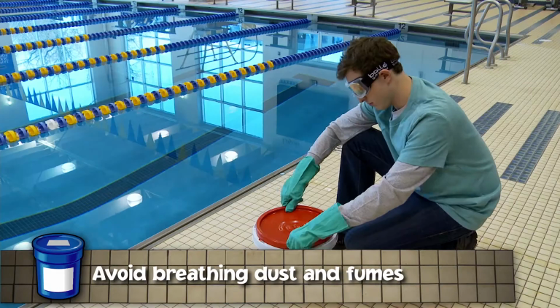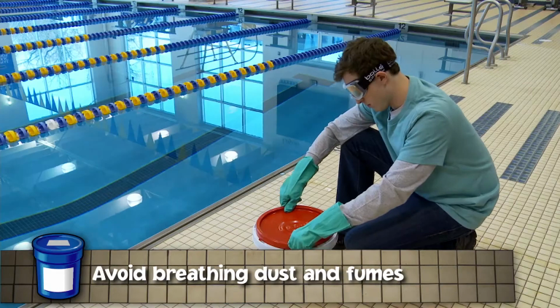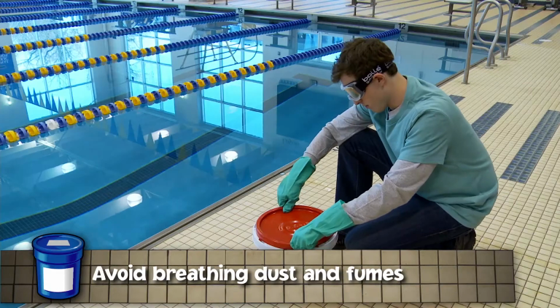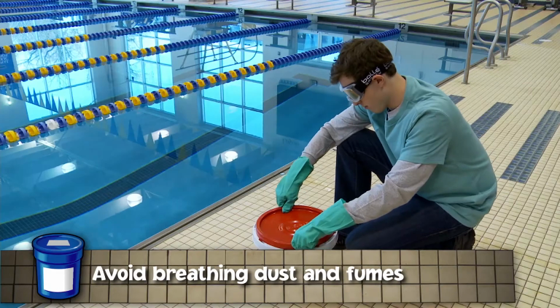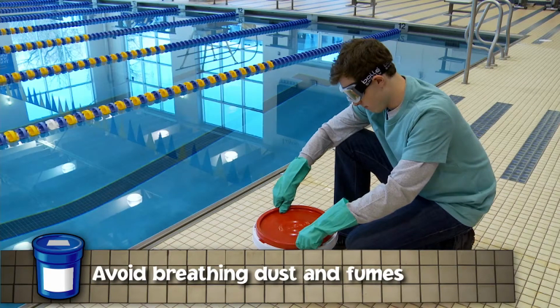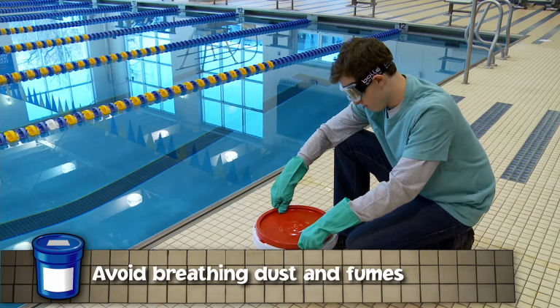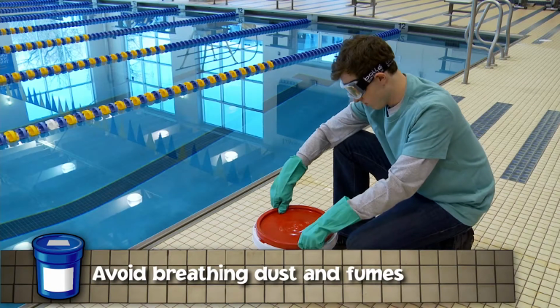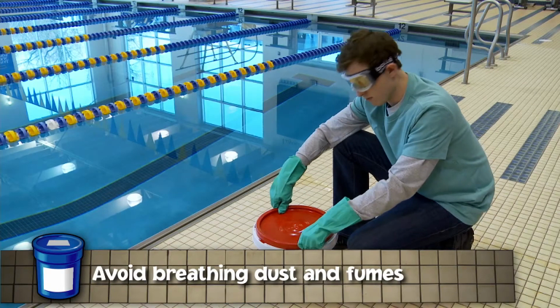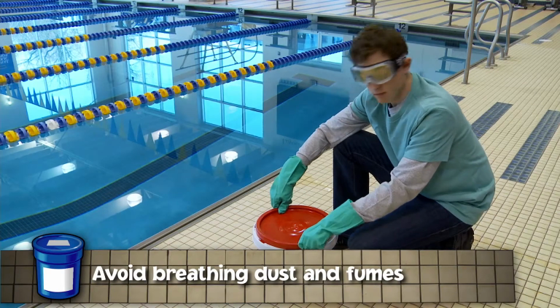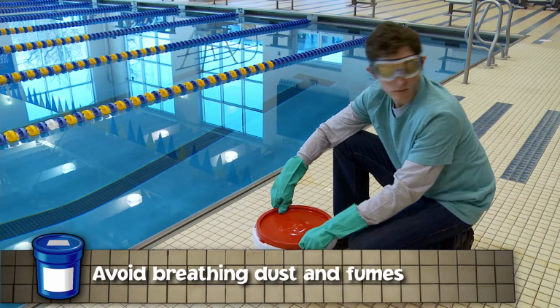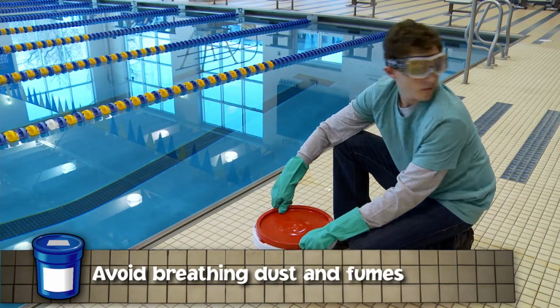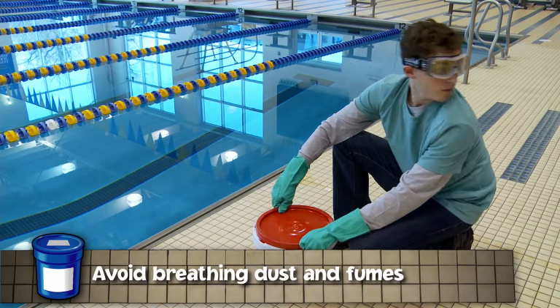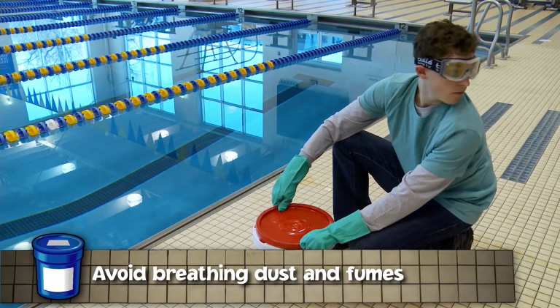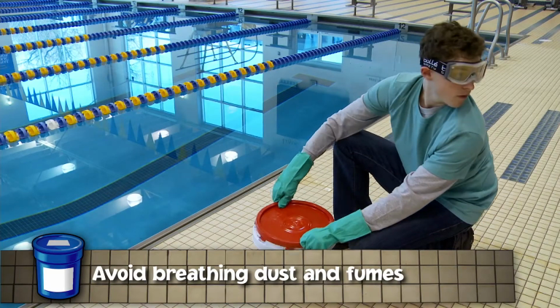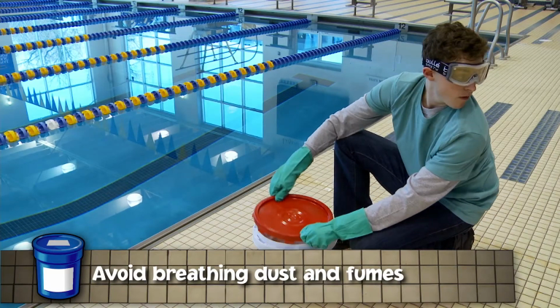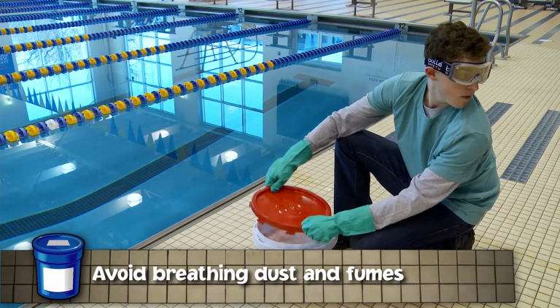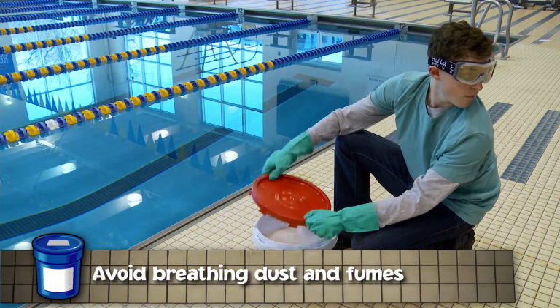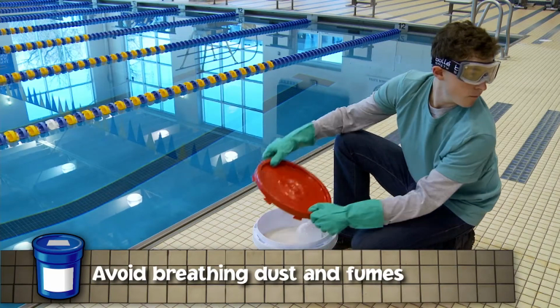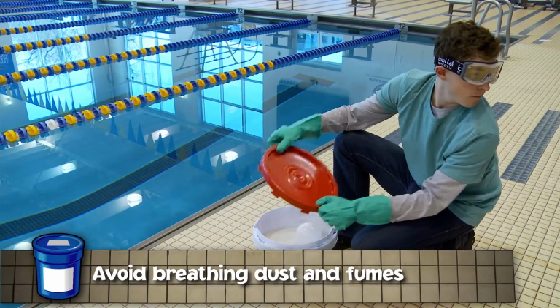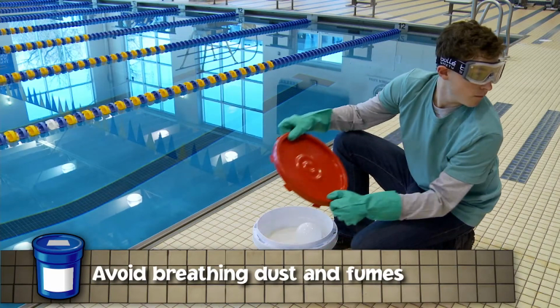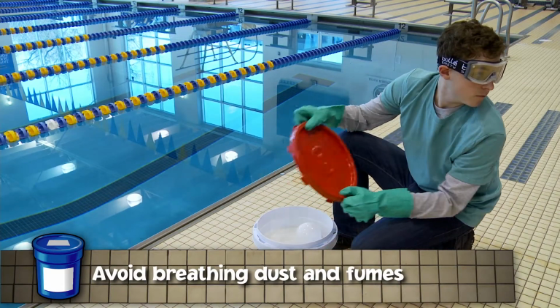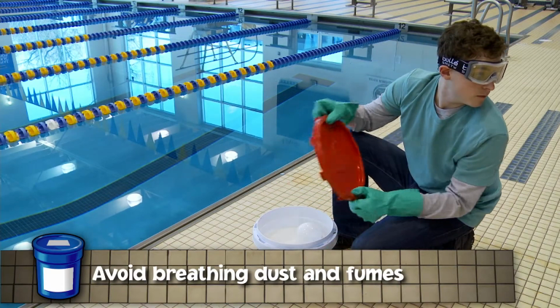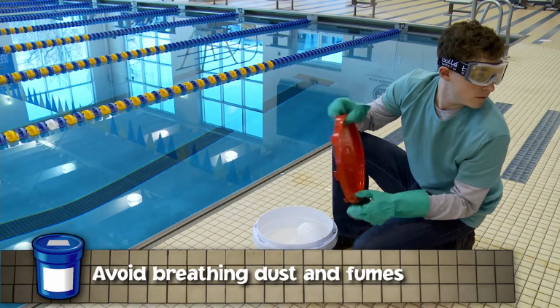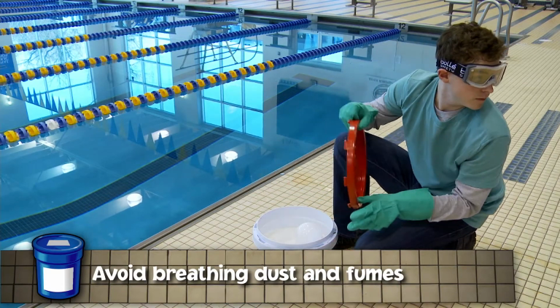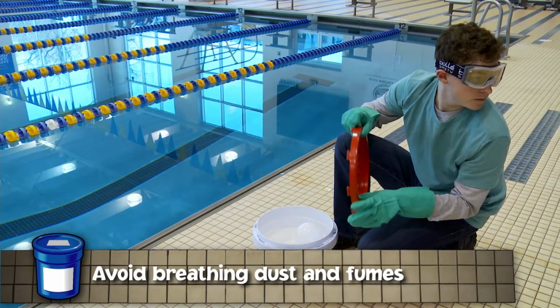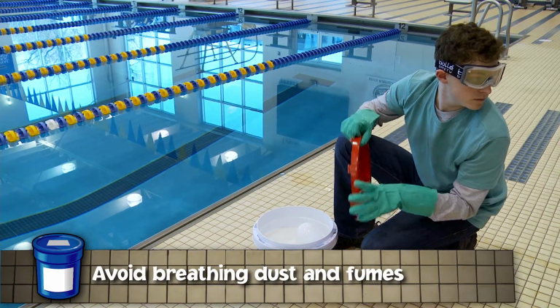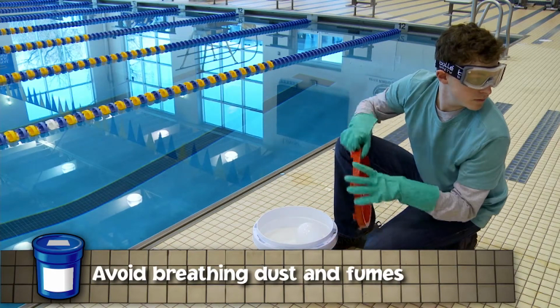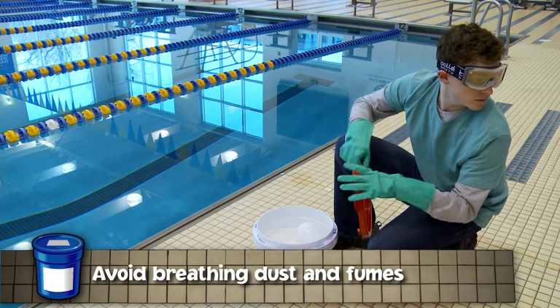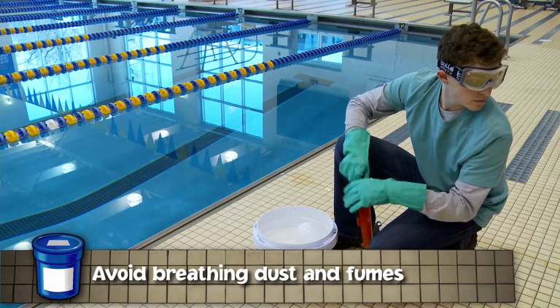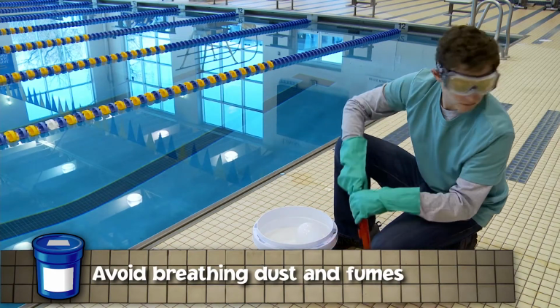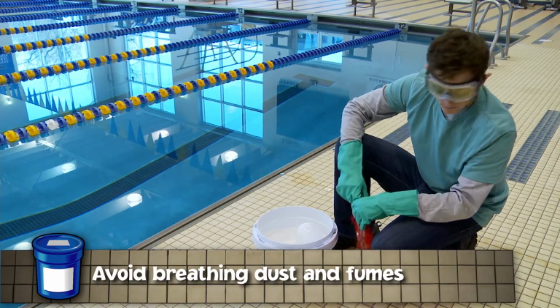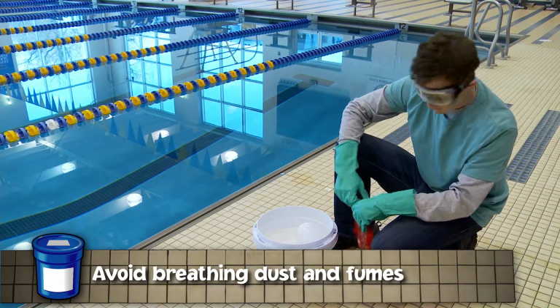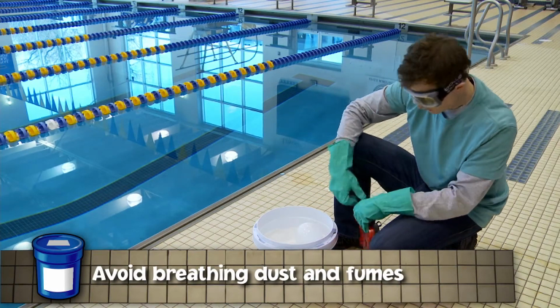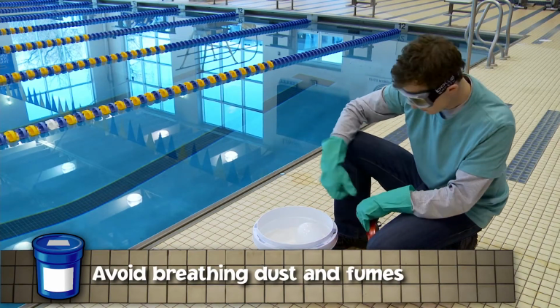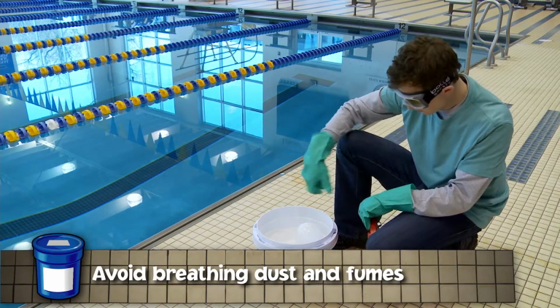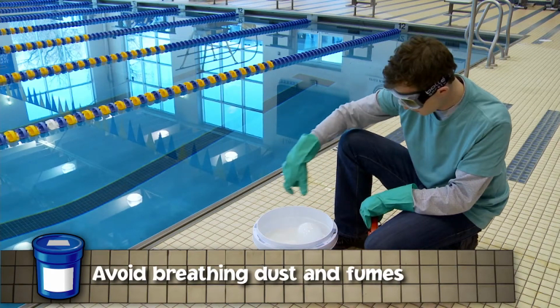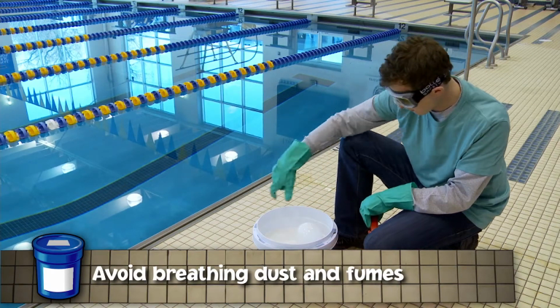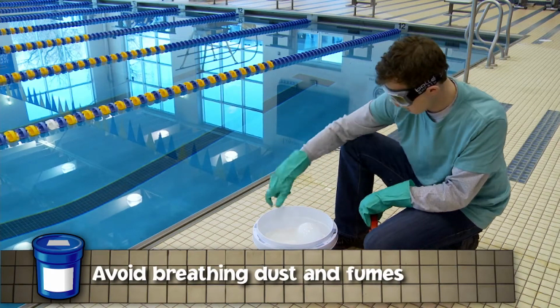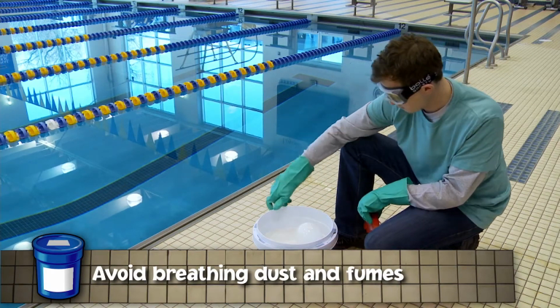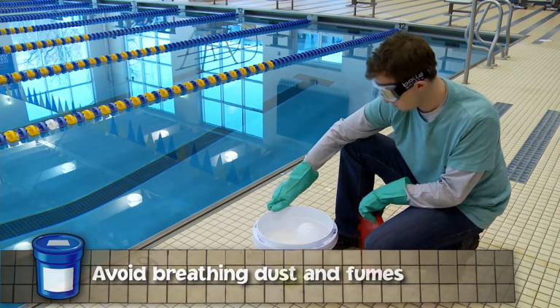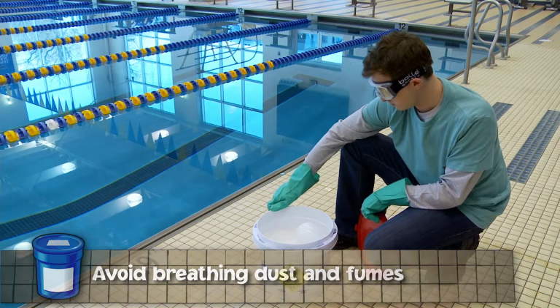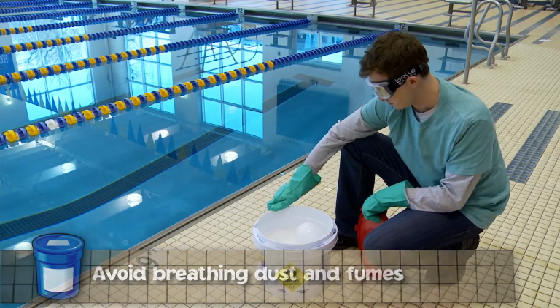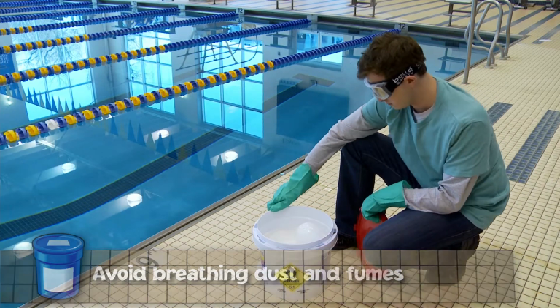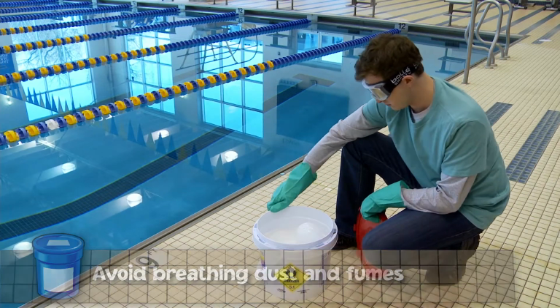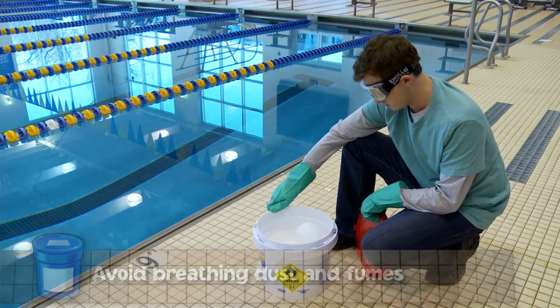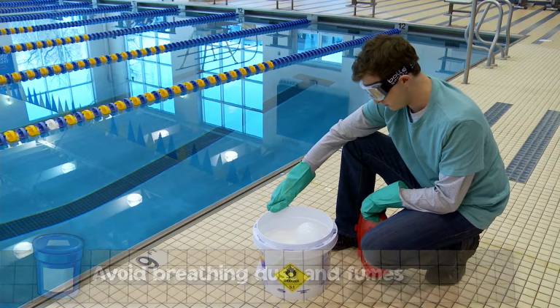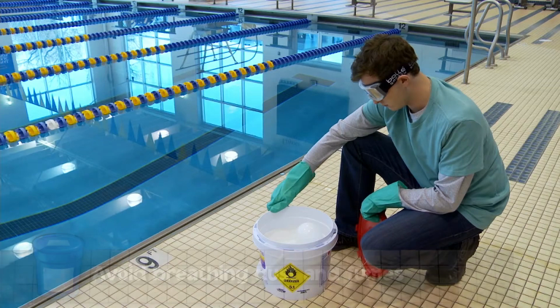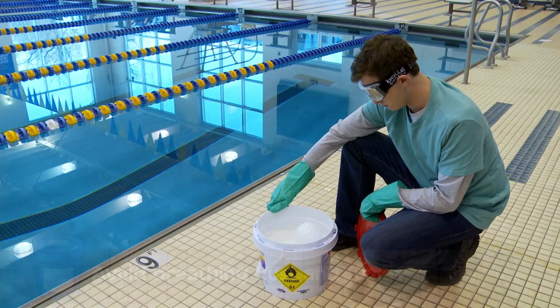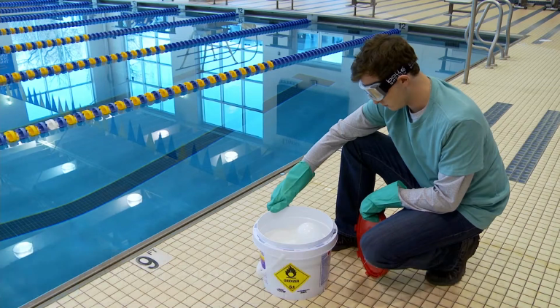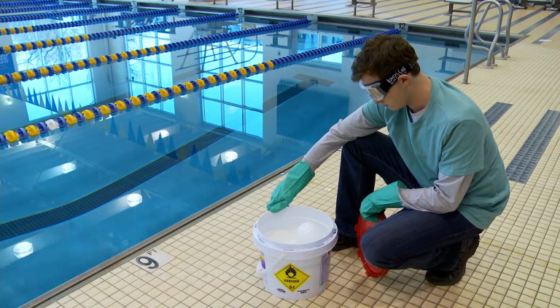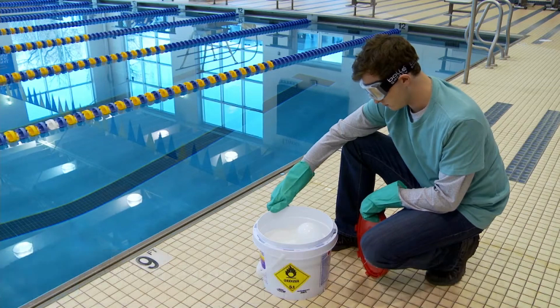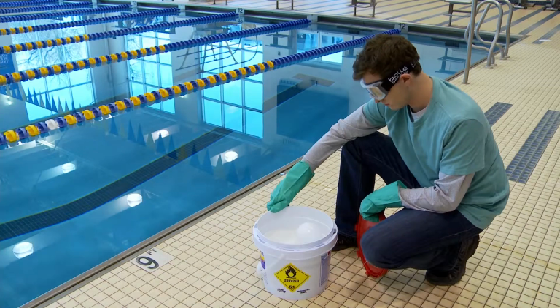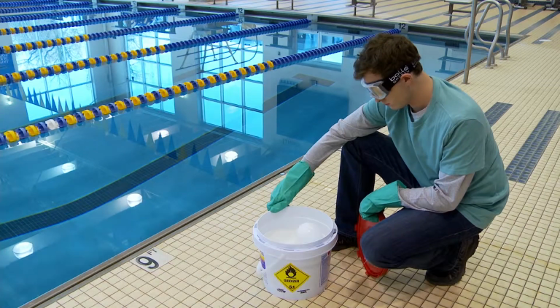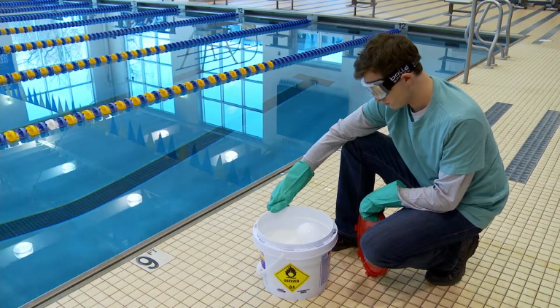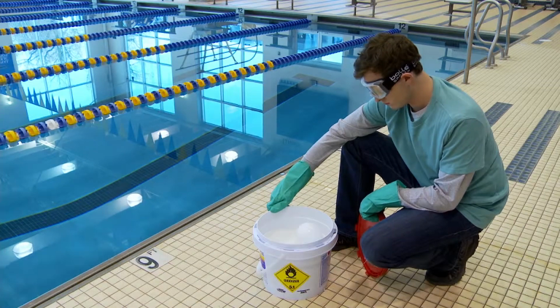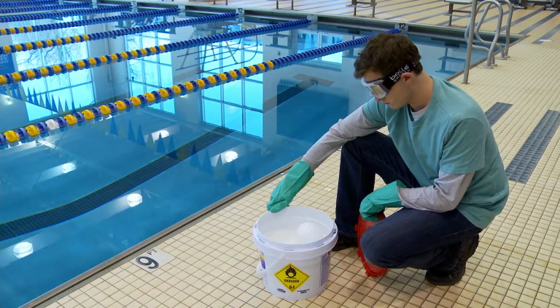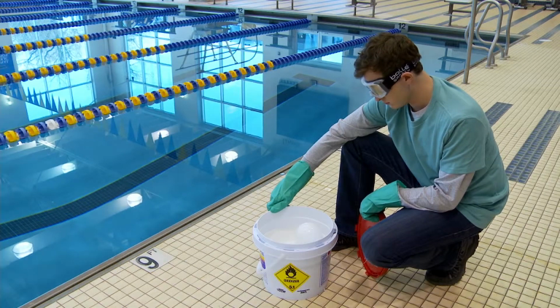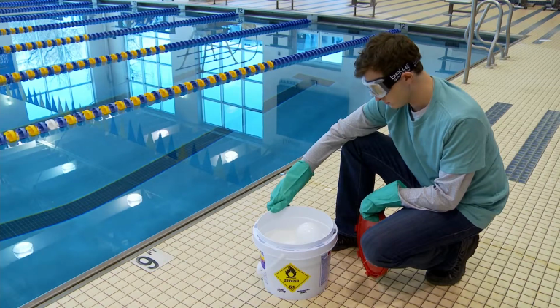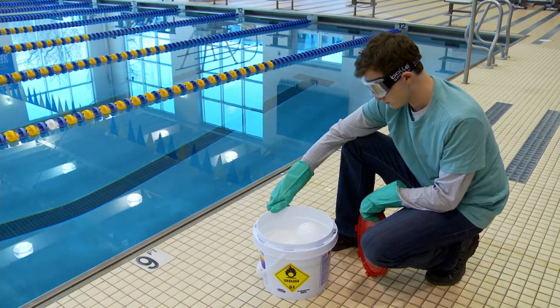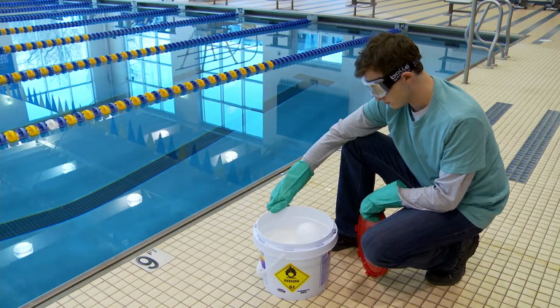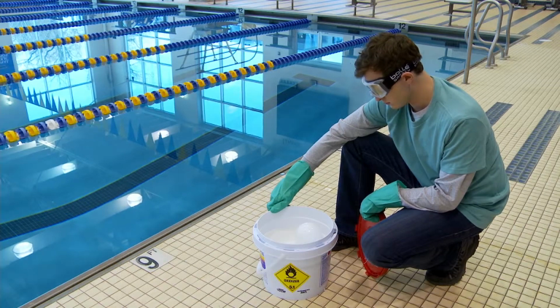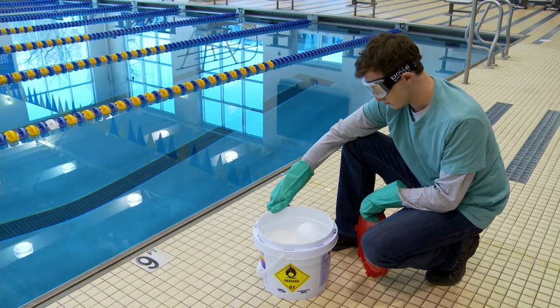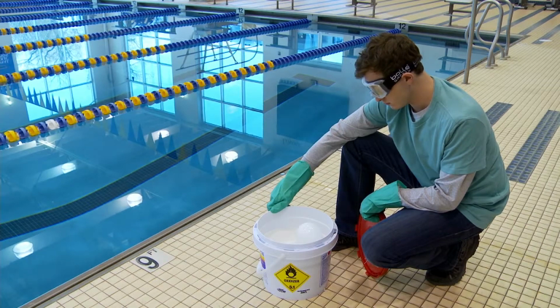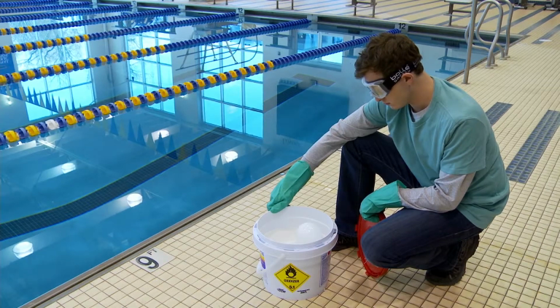Avoid breathing dust or fumes to protect your lungs. Remember to handle chemicals in a well-ventilated area.